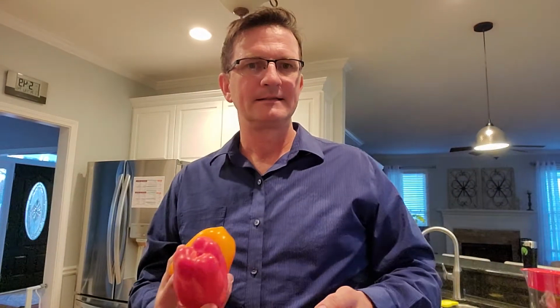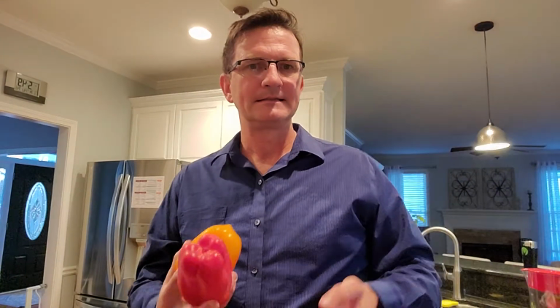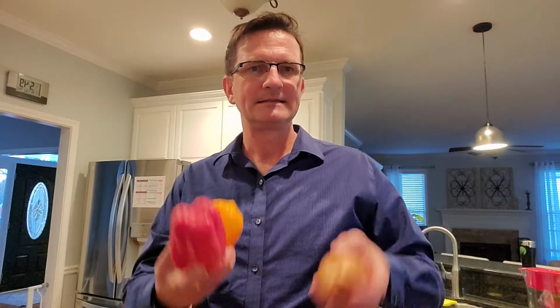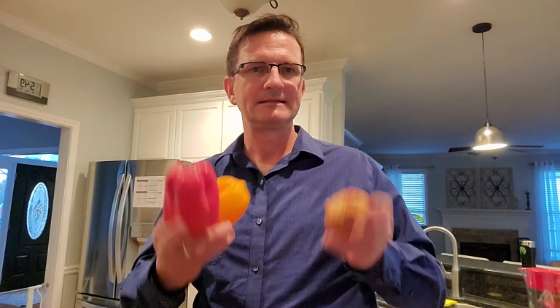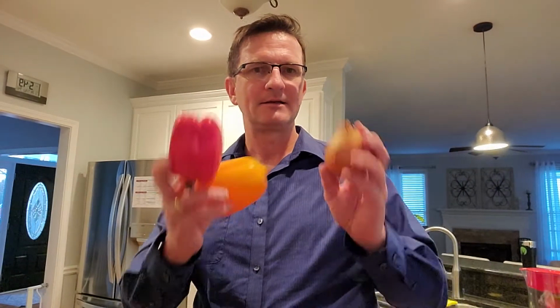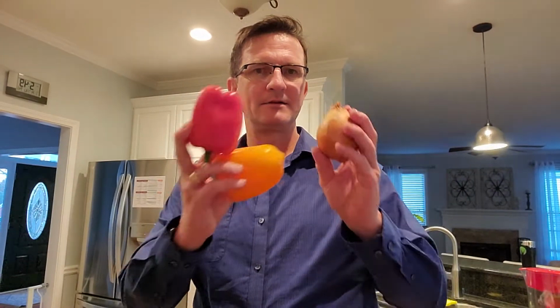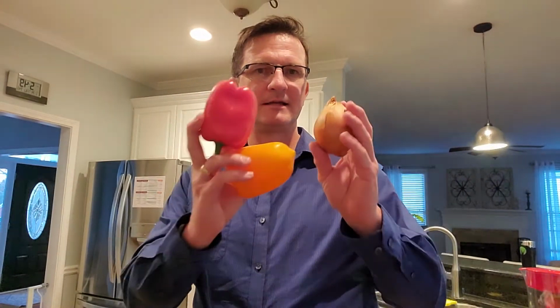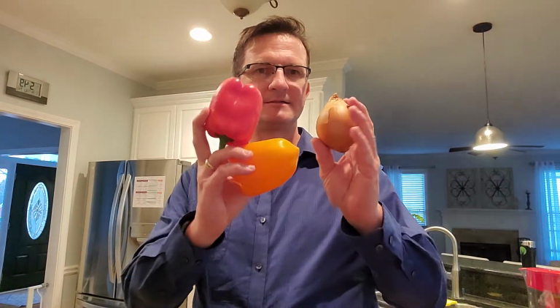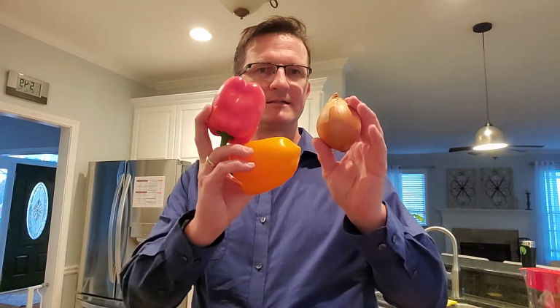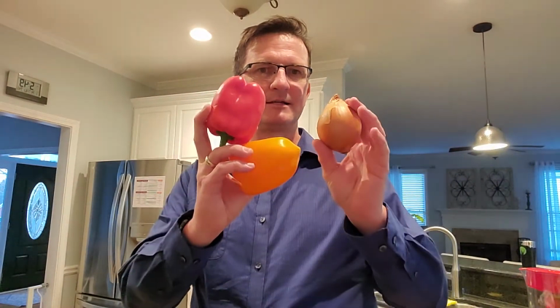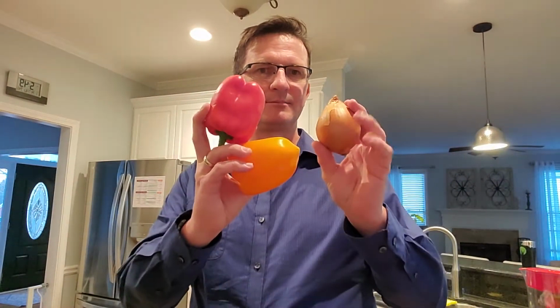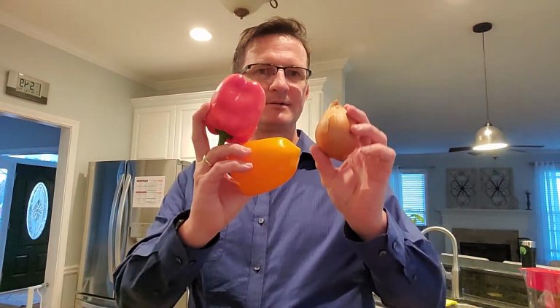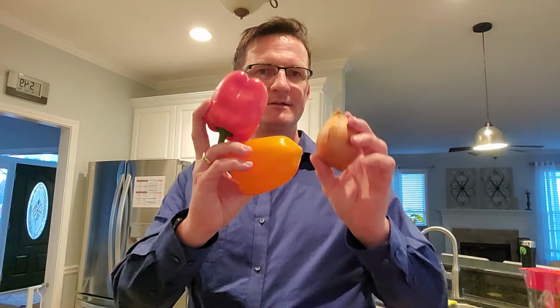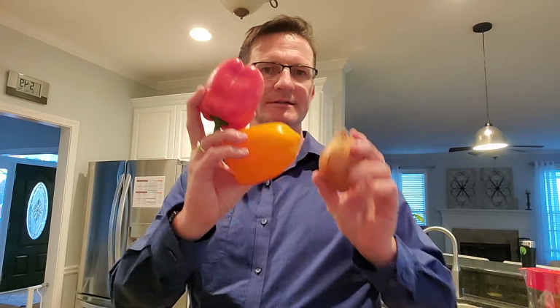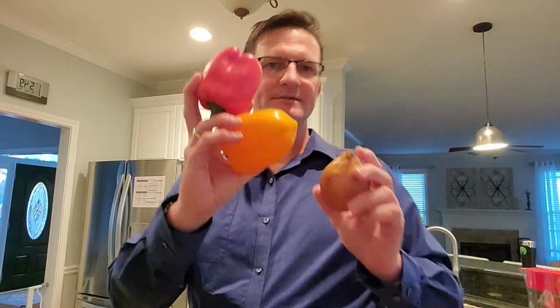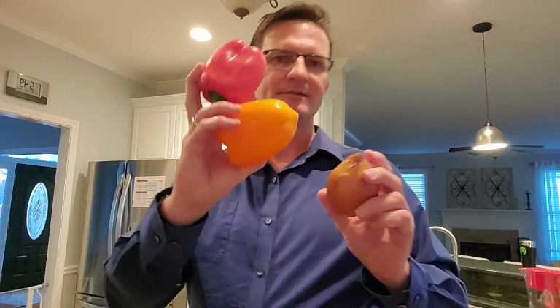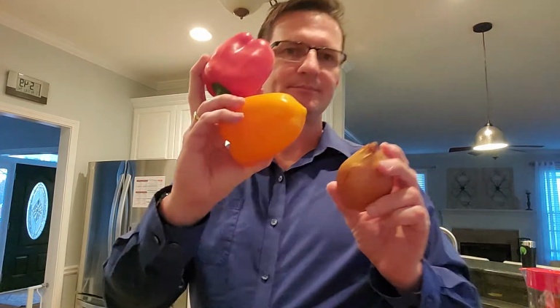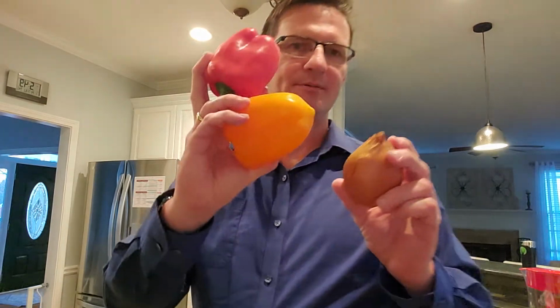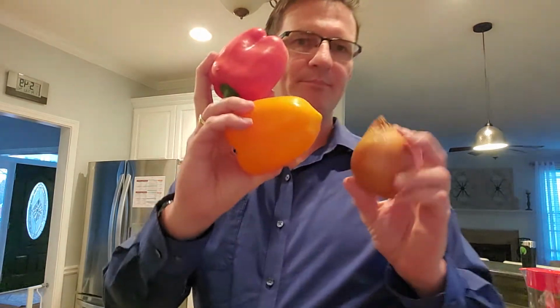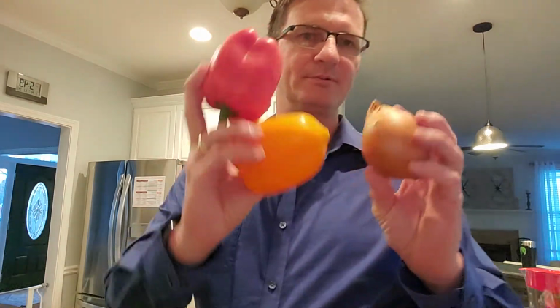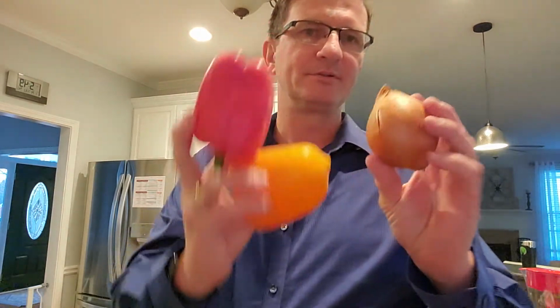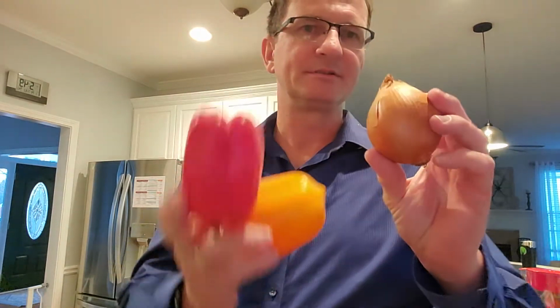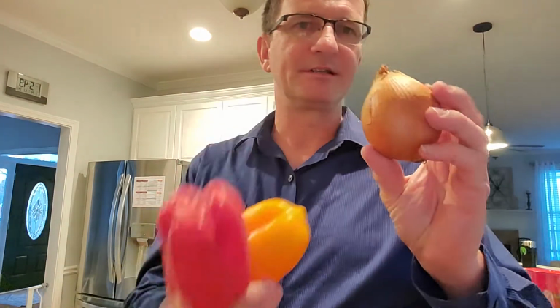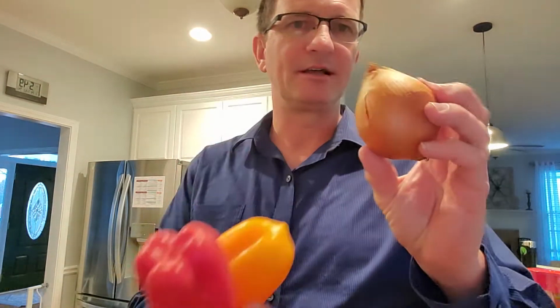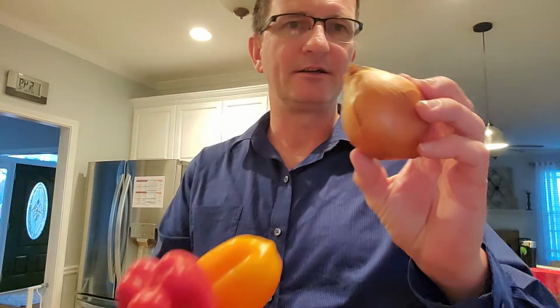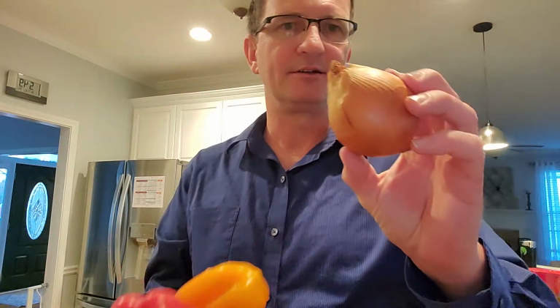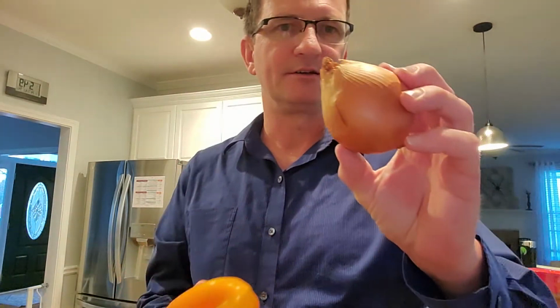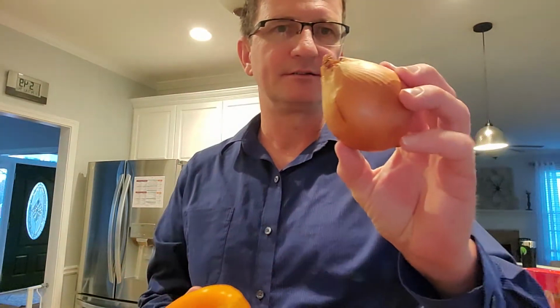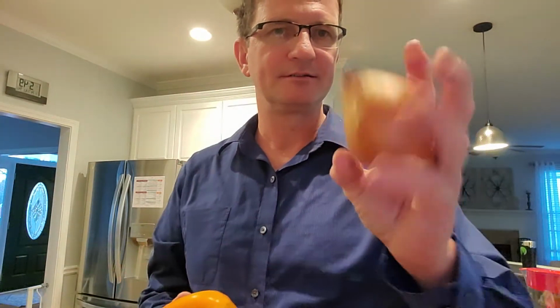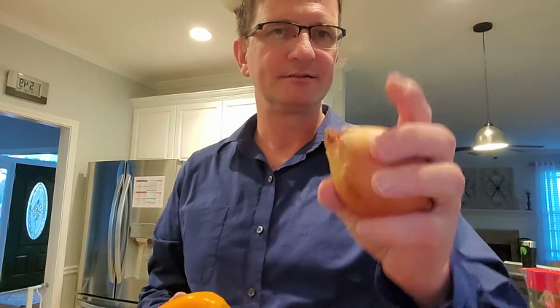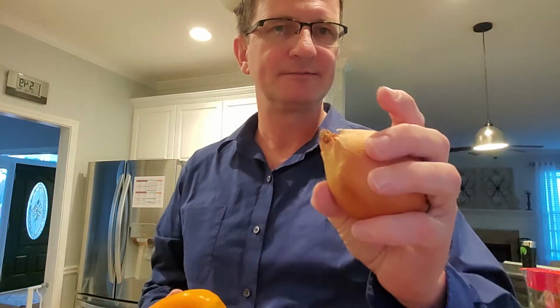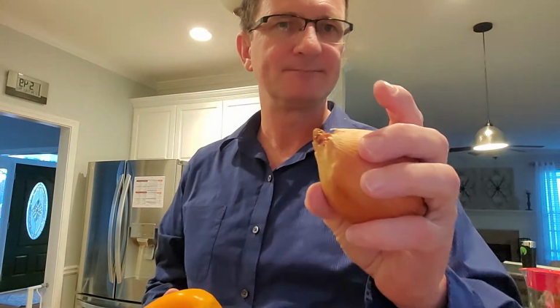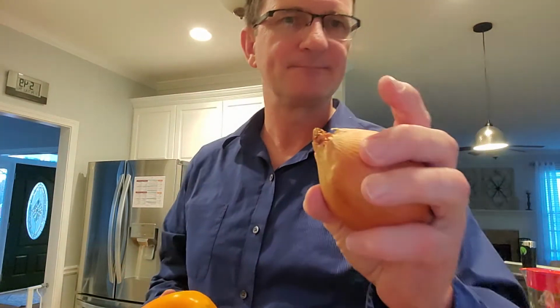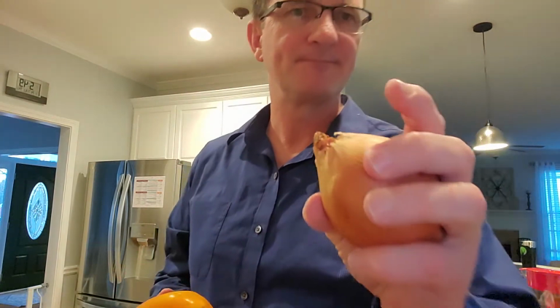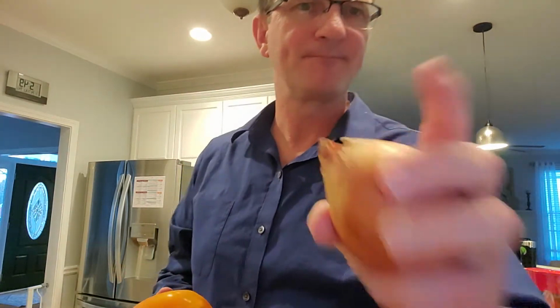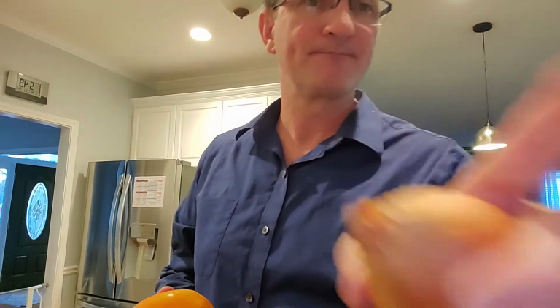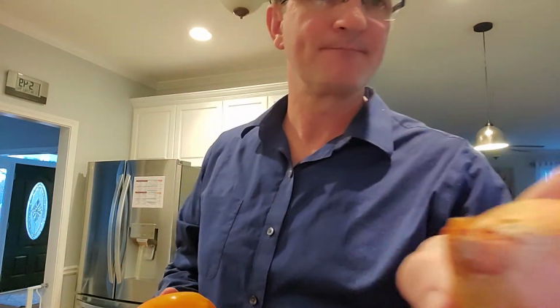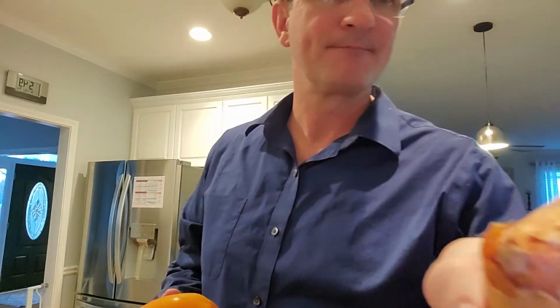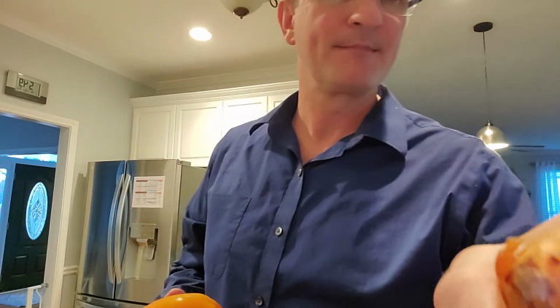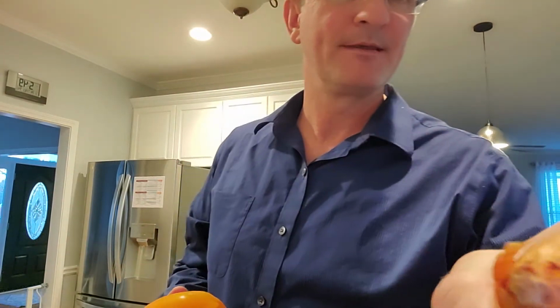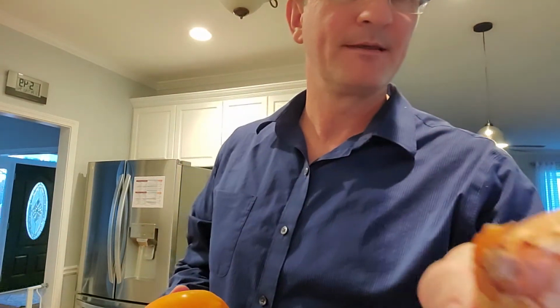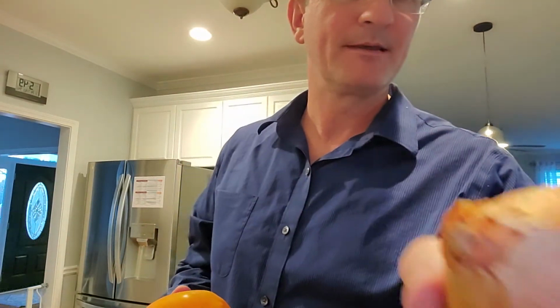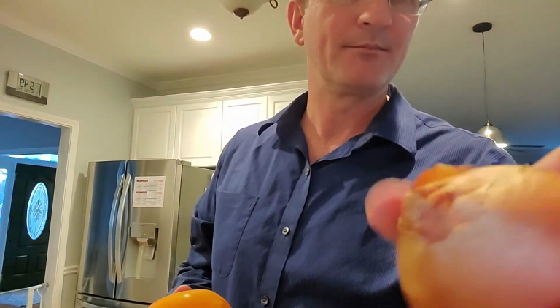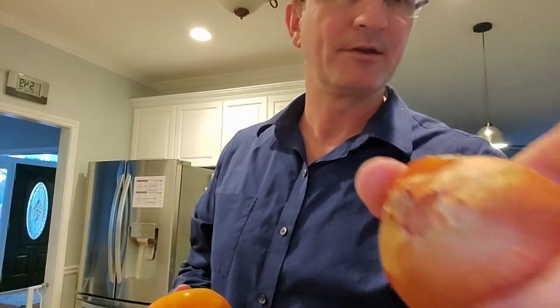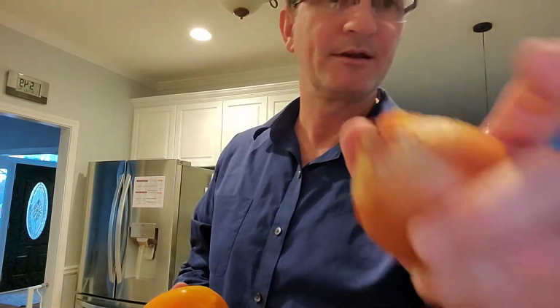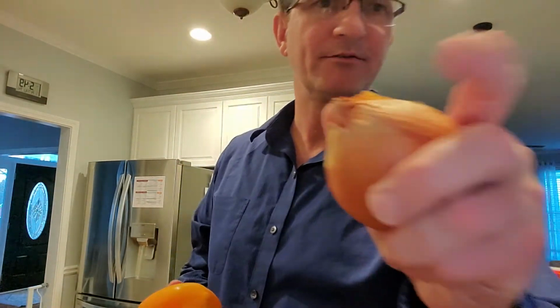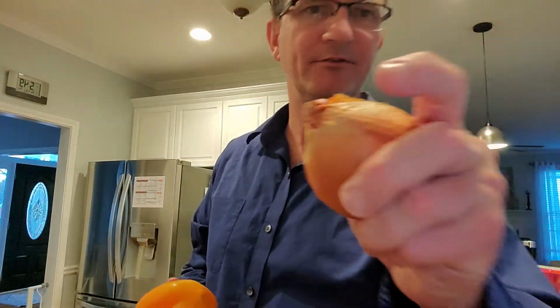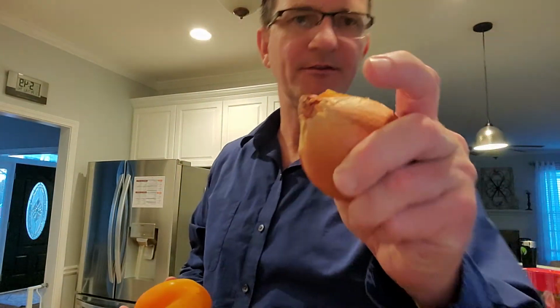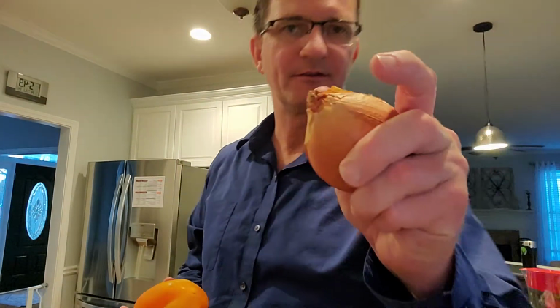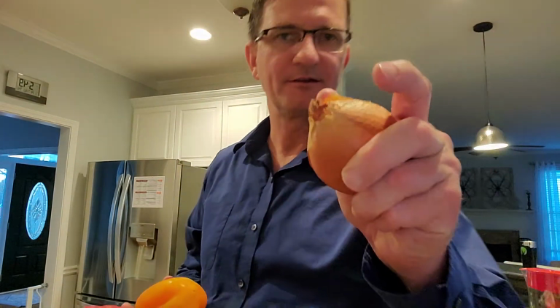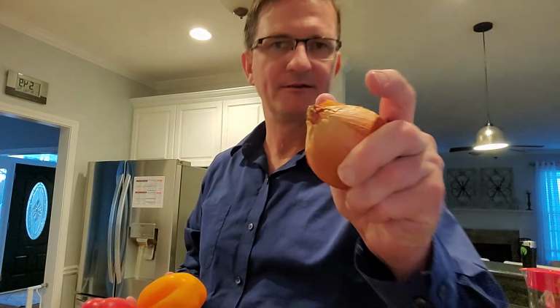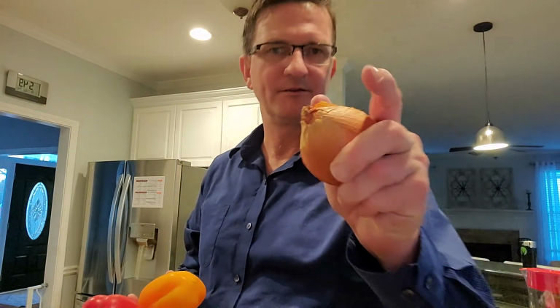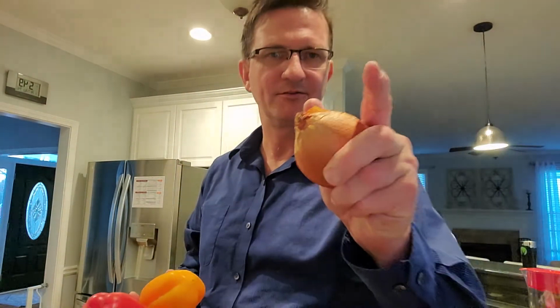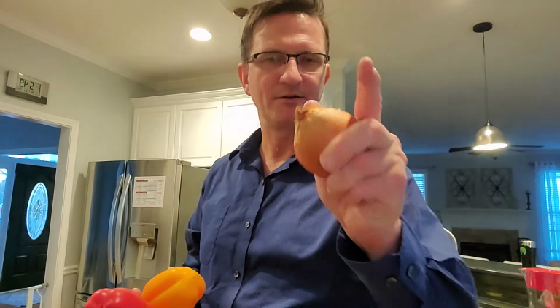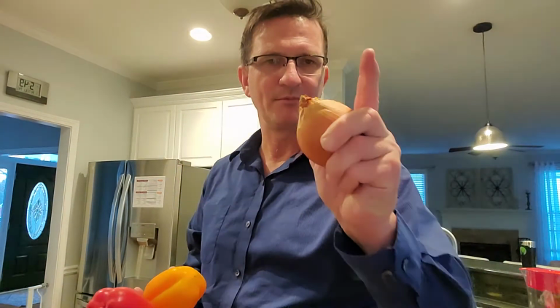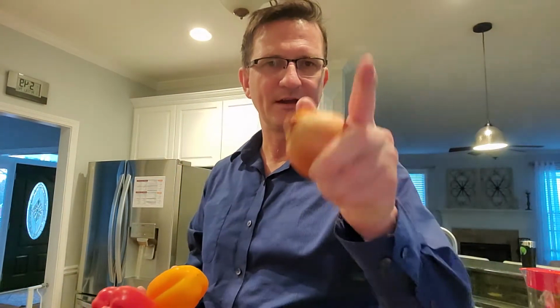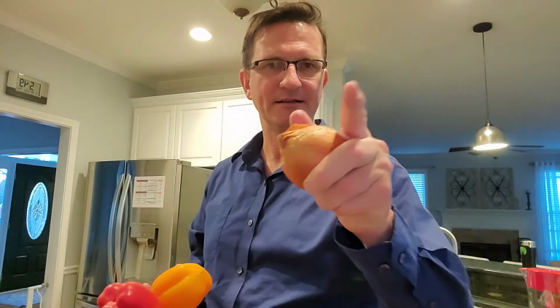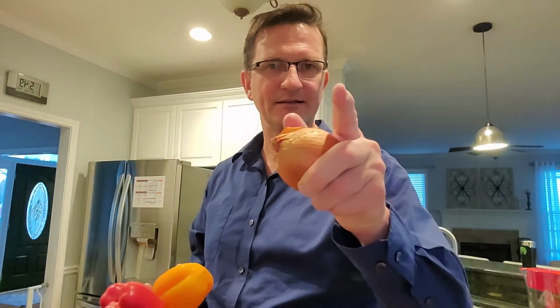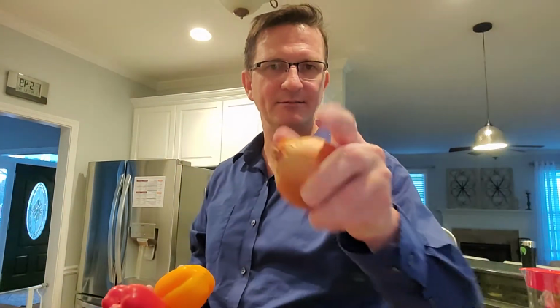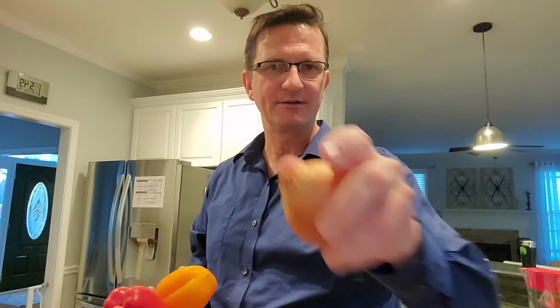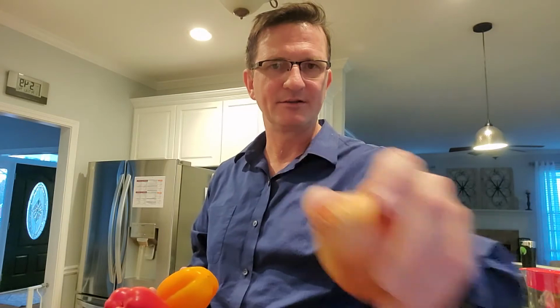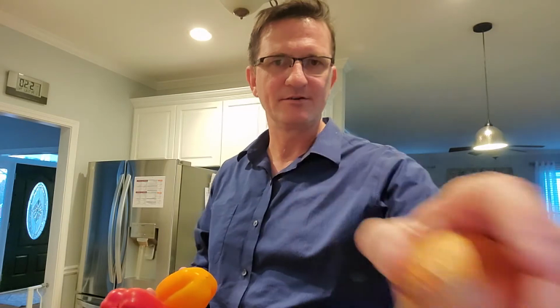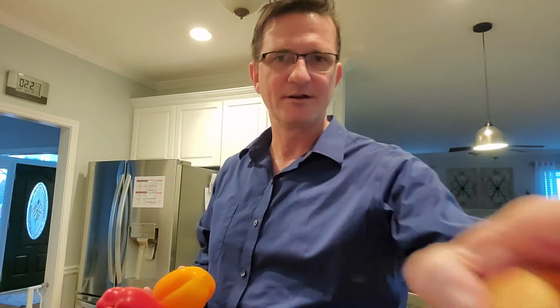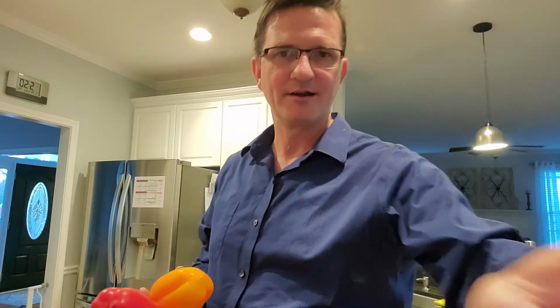So our next step is peppers and onions. You gotta be careful — the onions fight back, they'll make you cry.